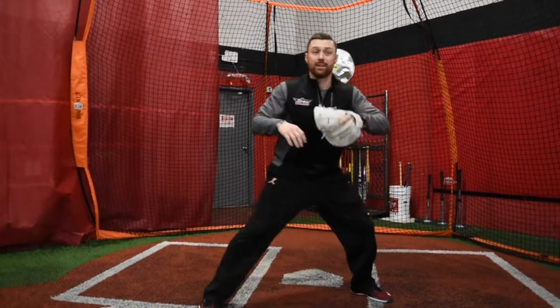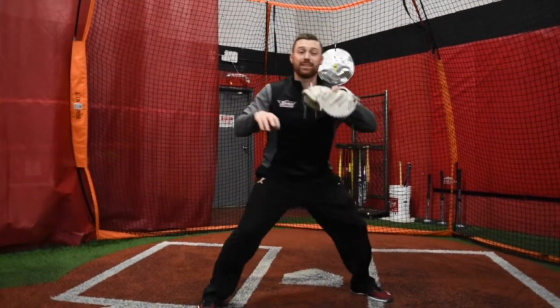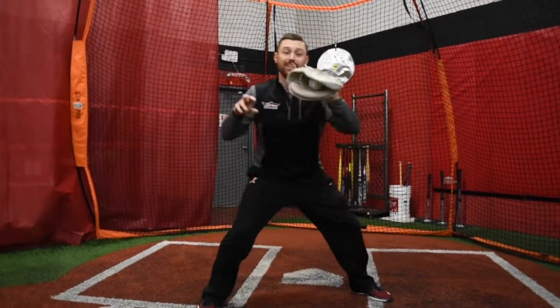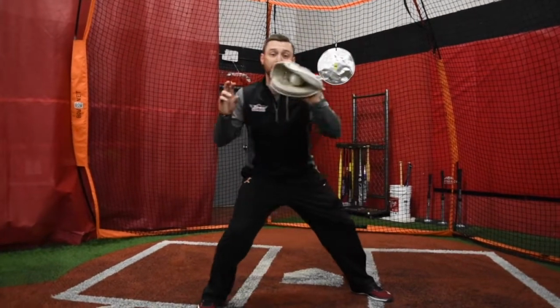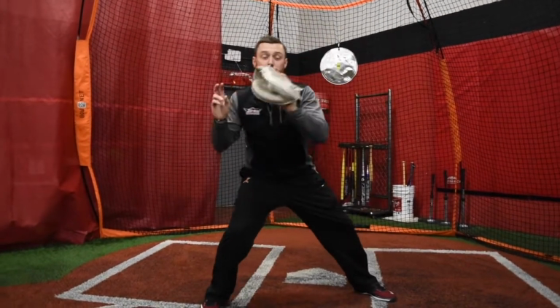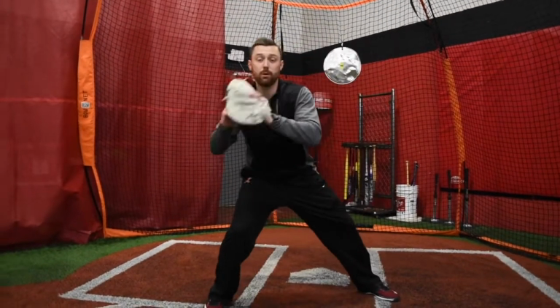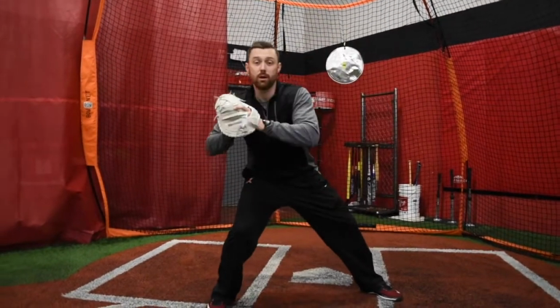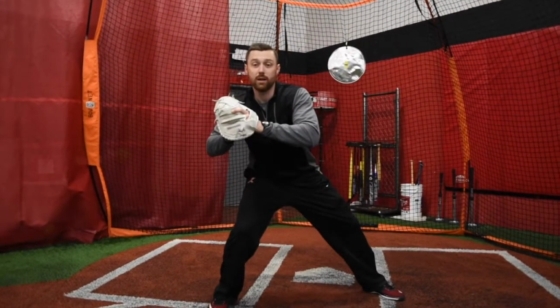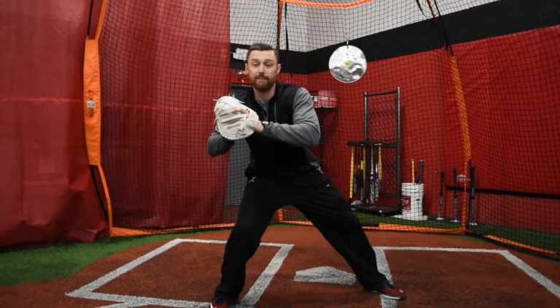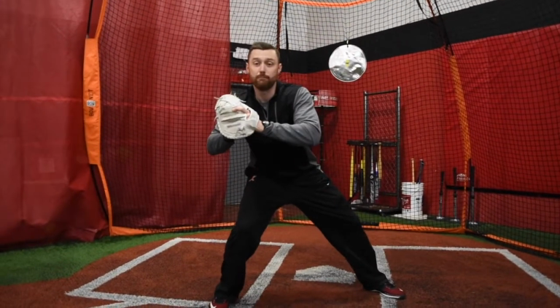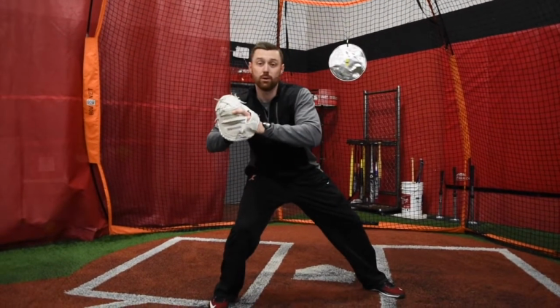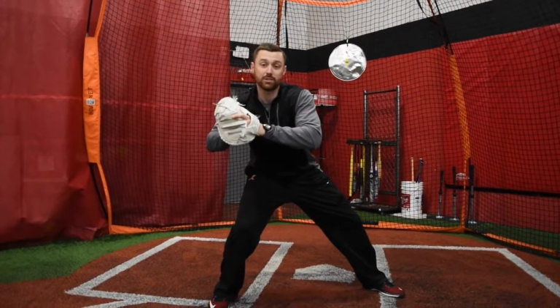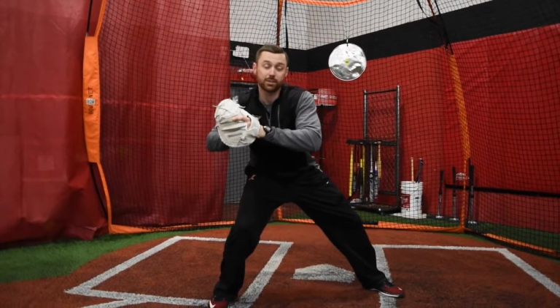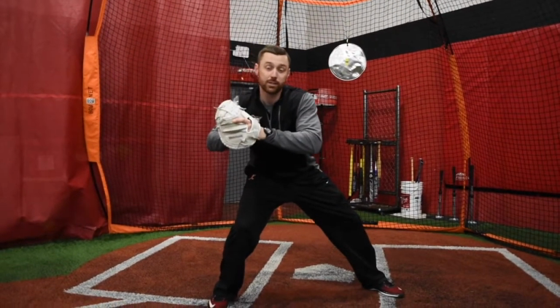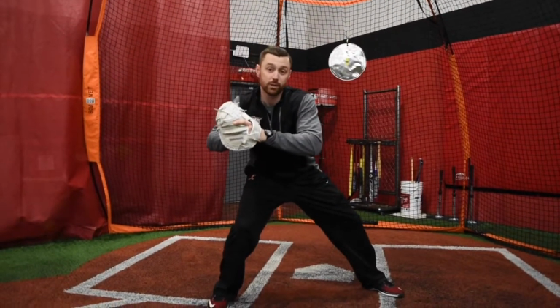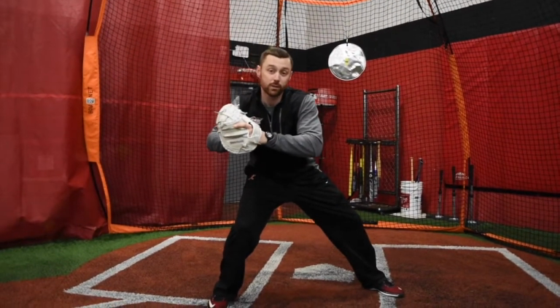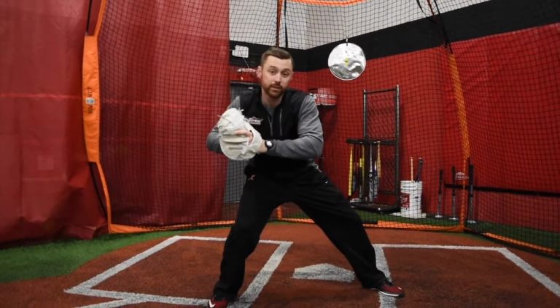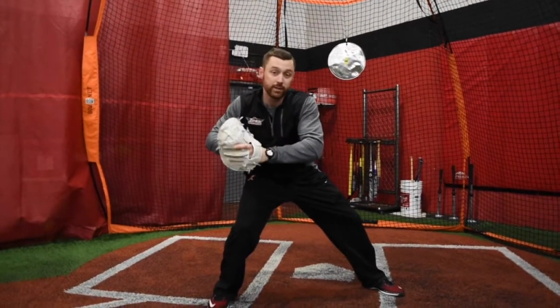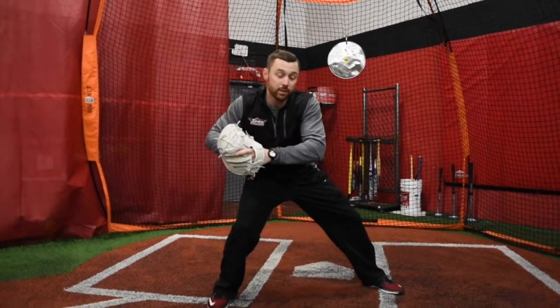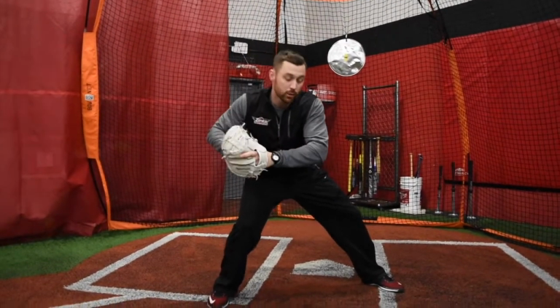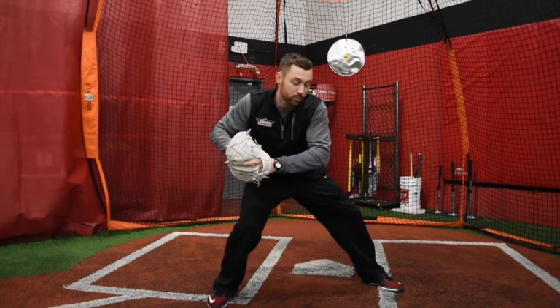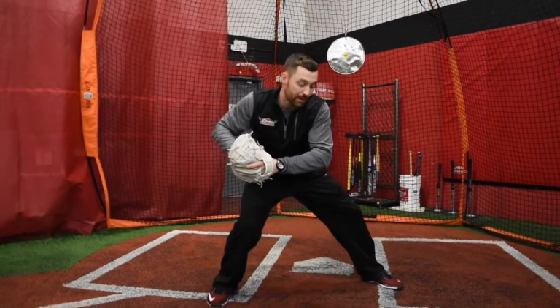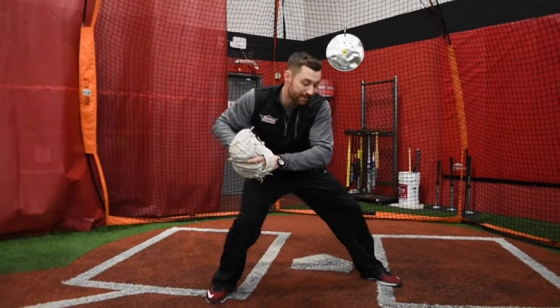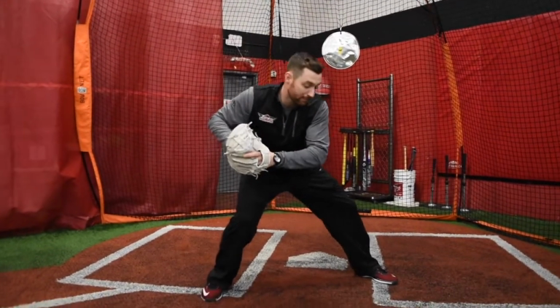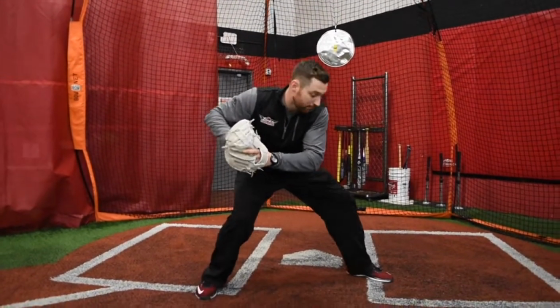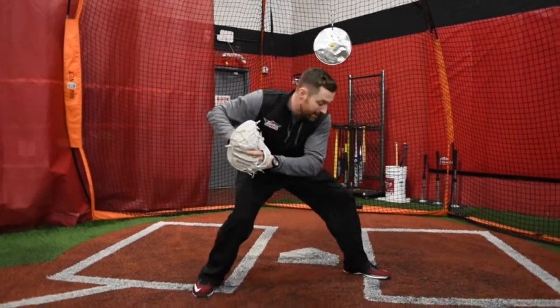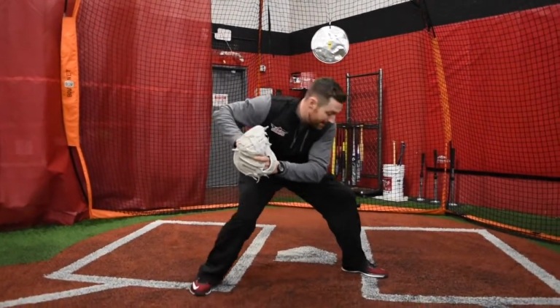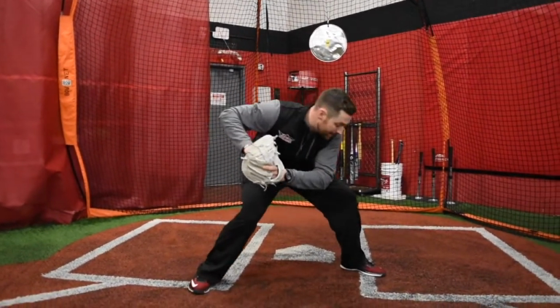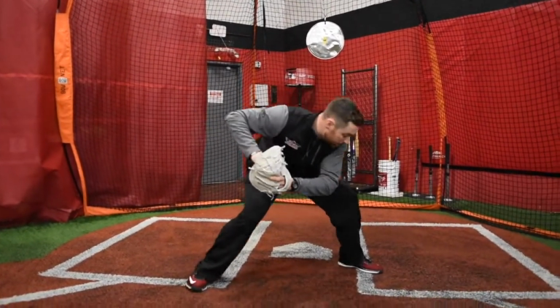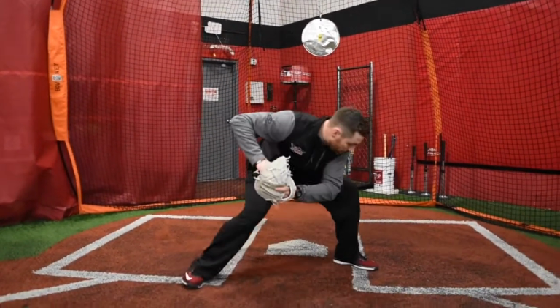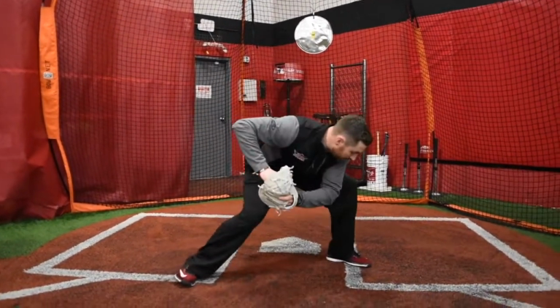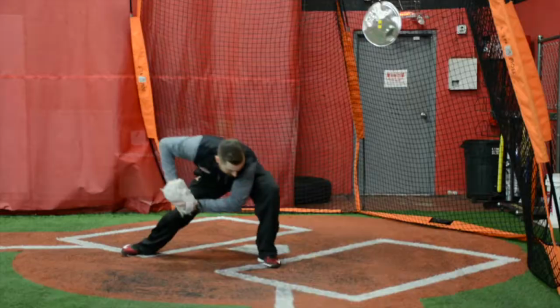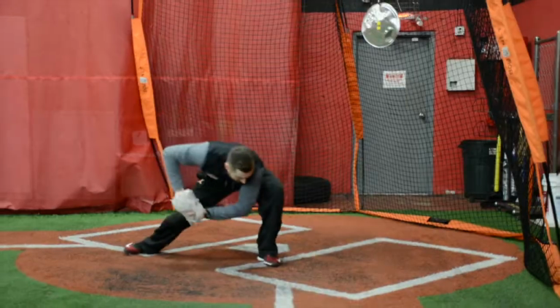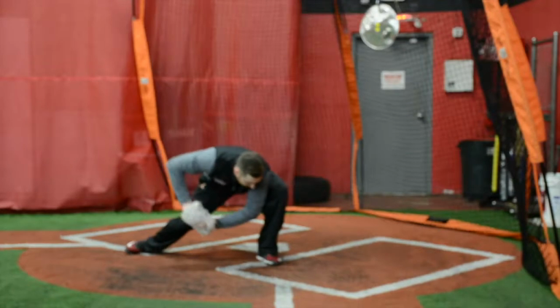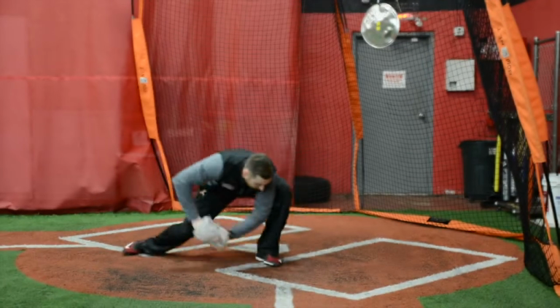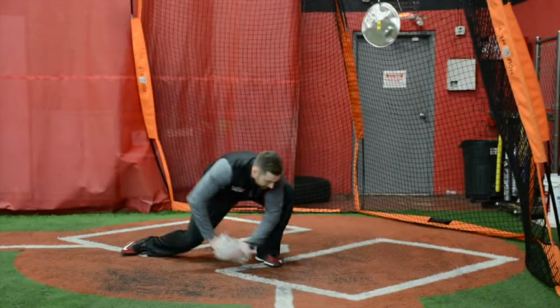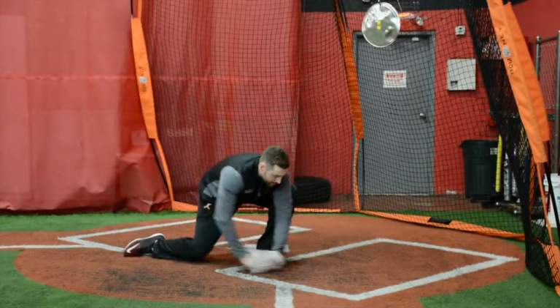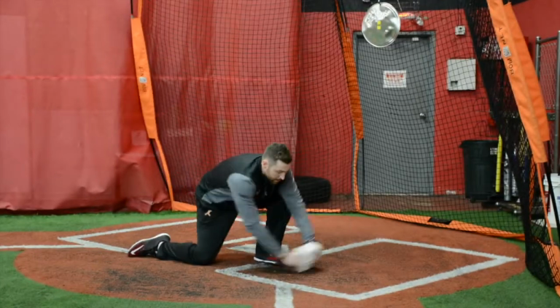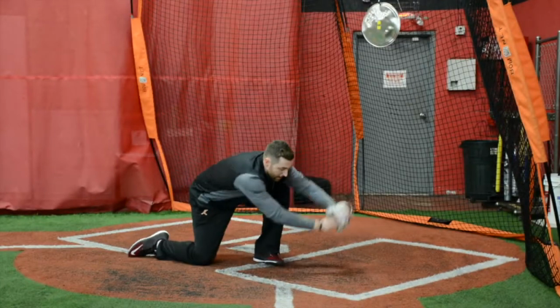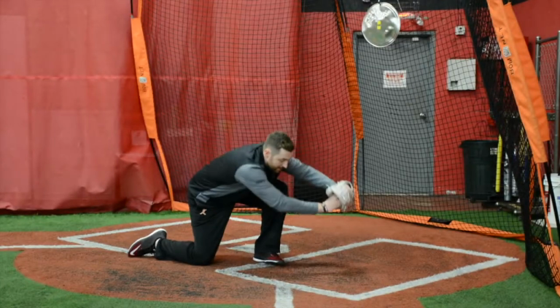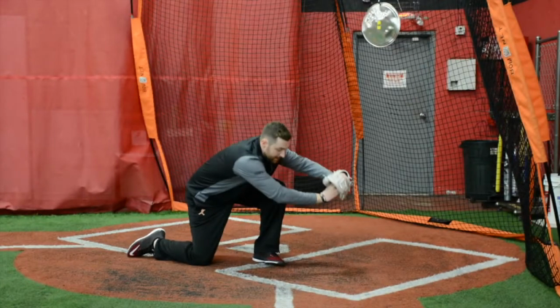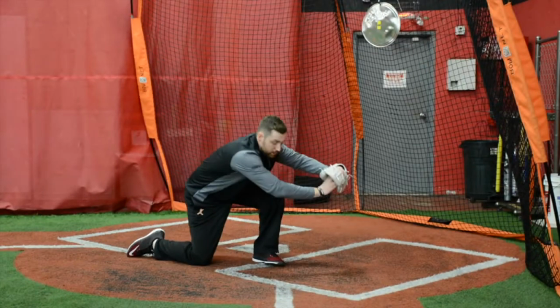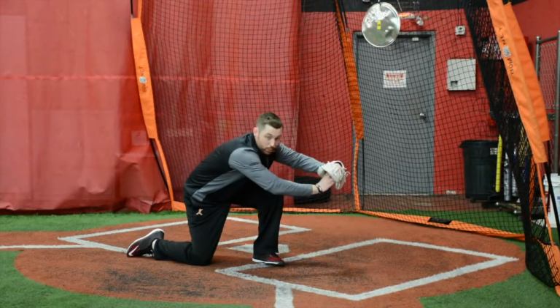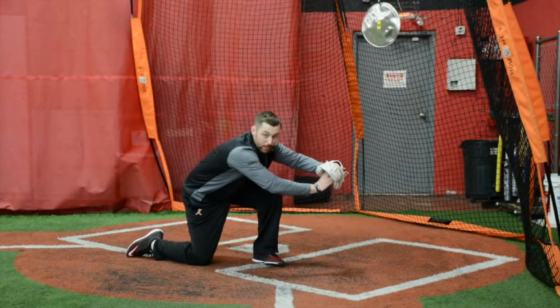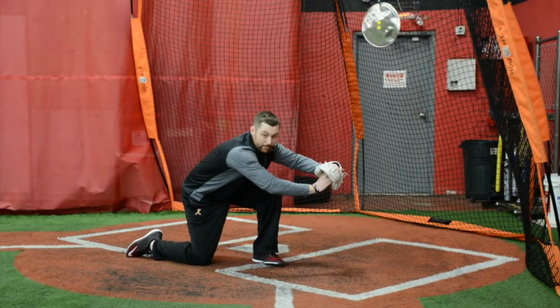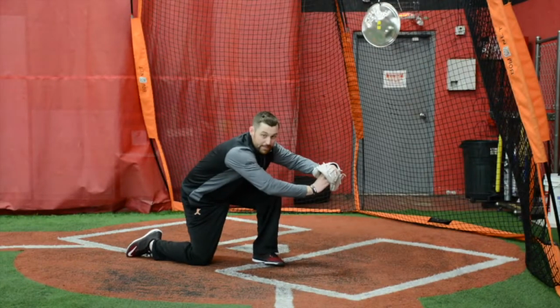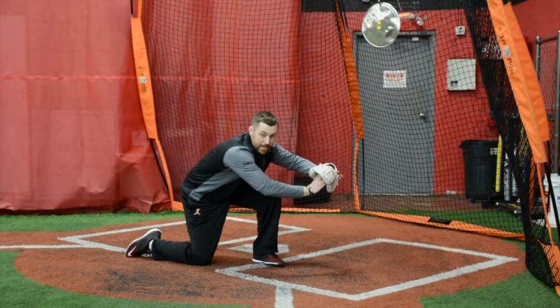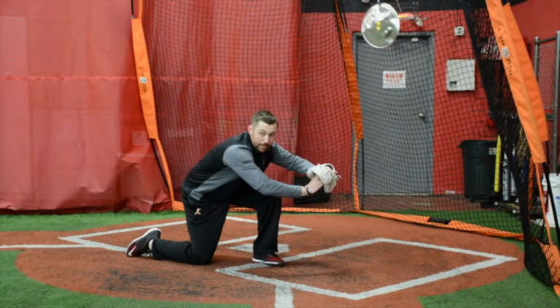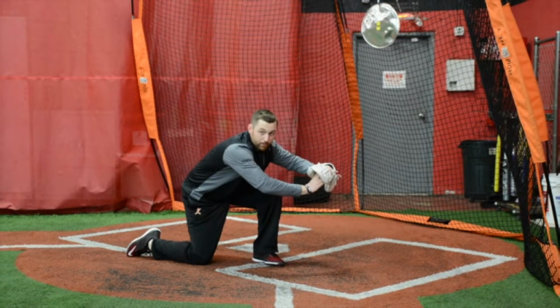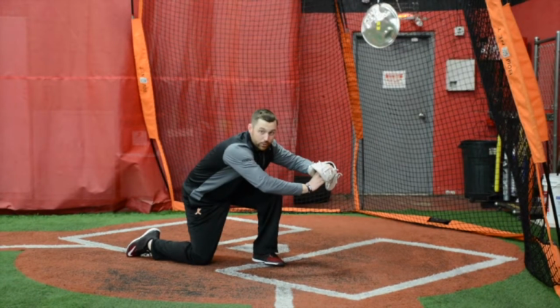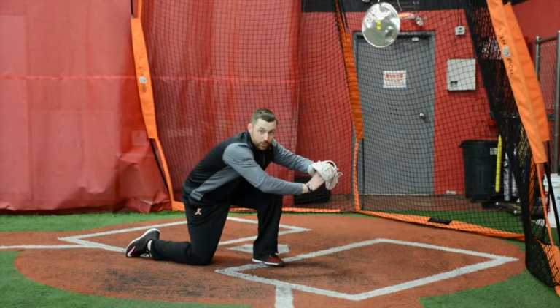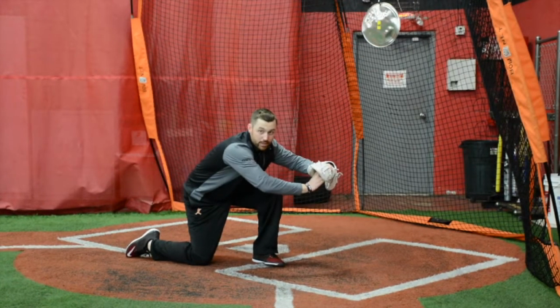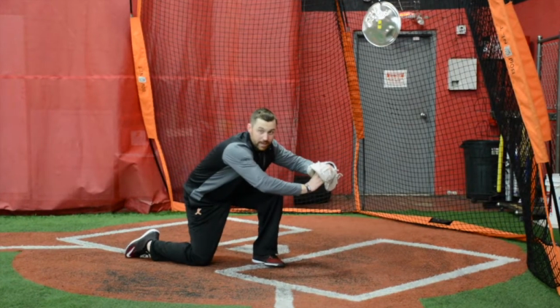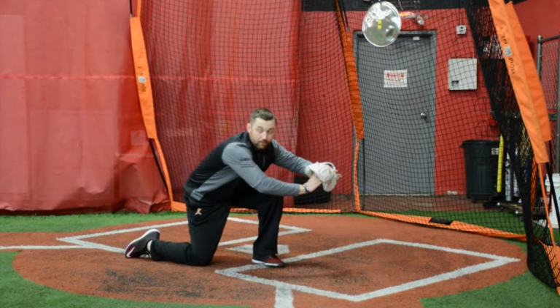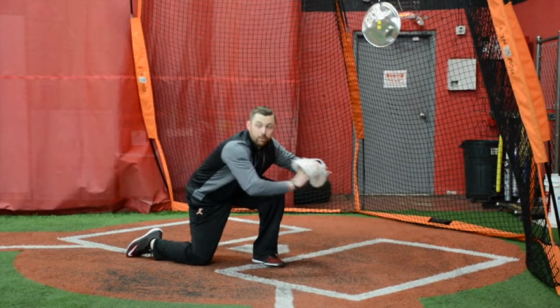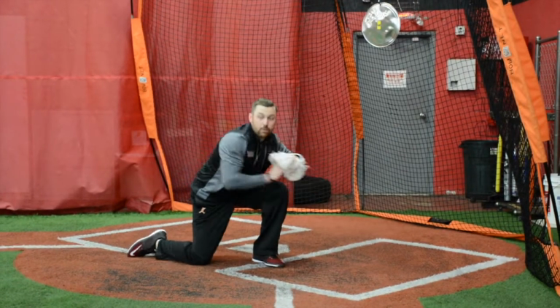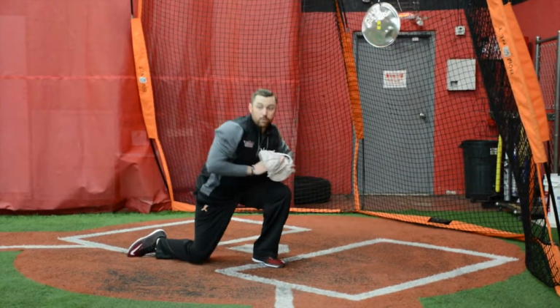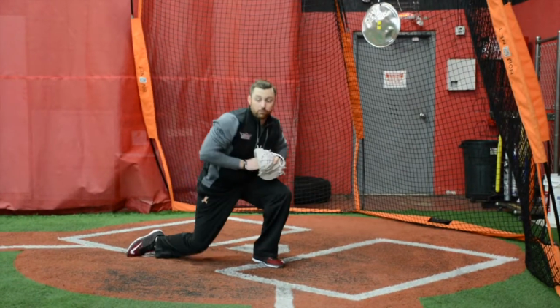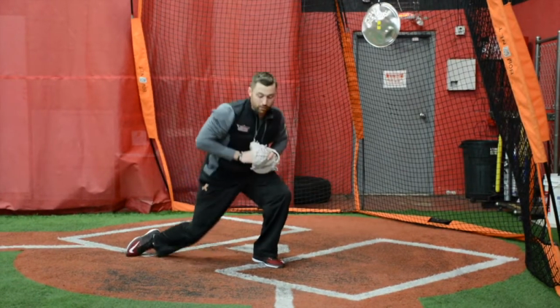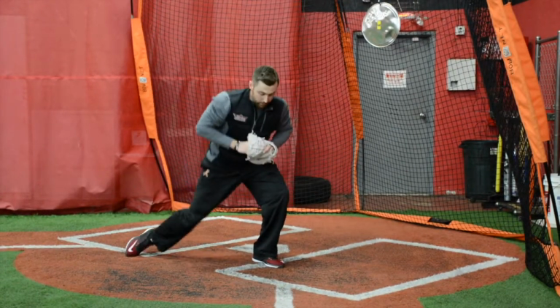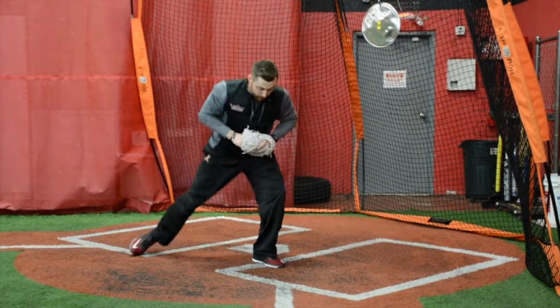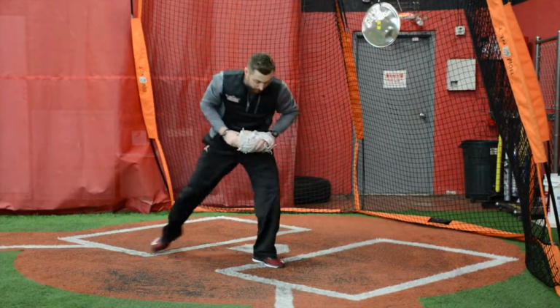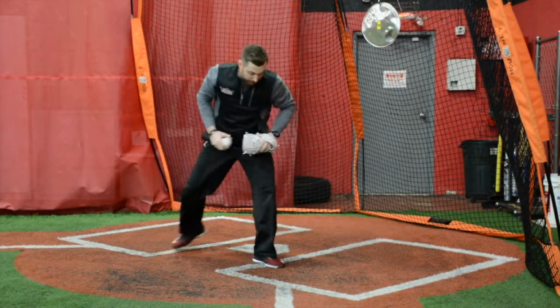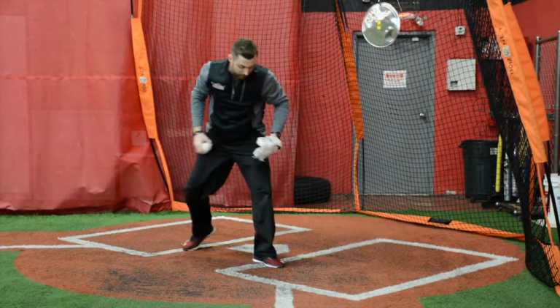We're going to catch the ball, have ball security, drive that right knee to our left foot and make a swipe tag pushing out the runner's foot.